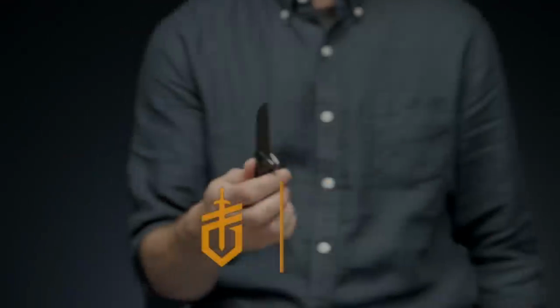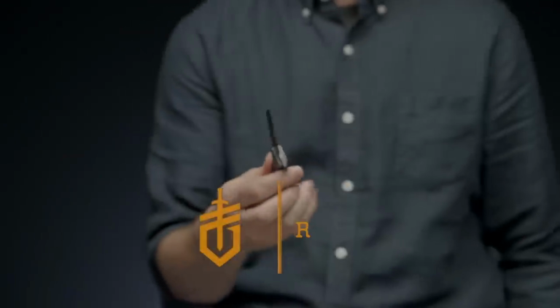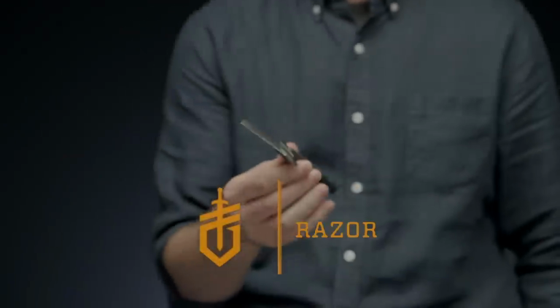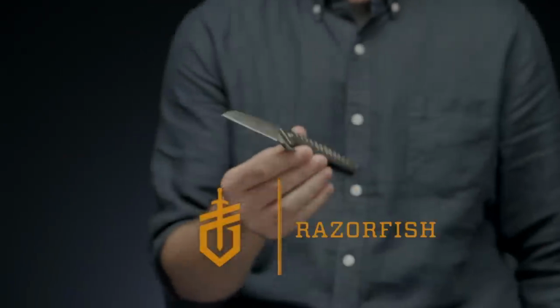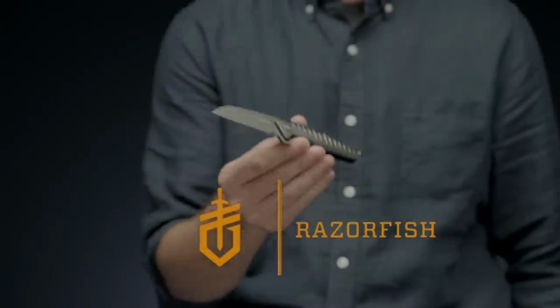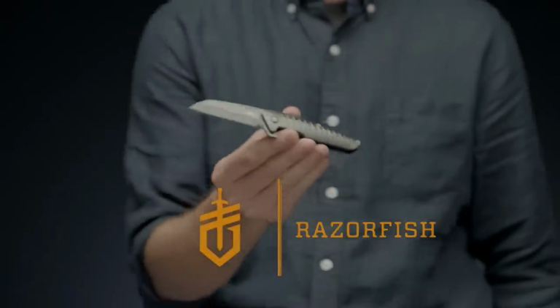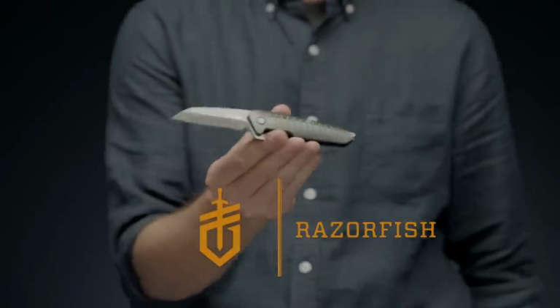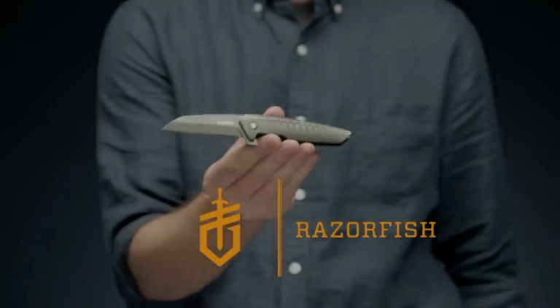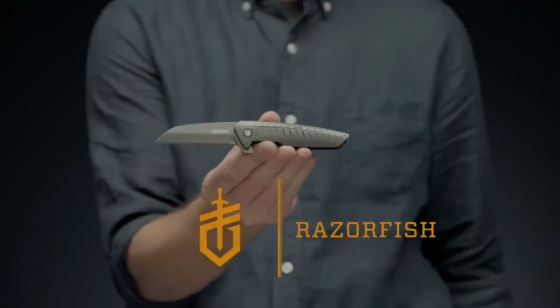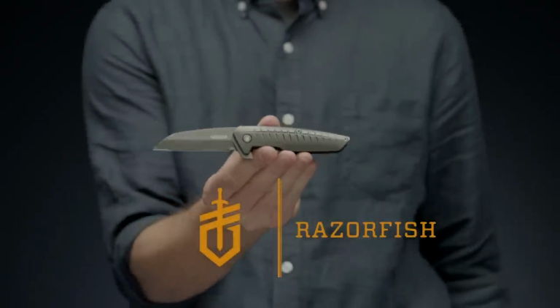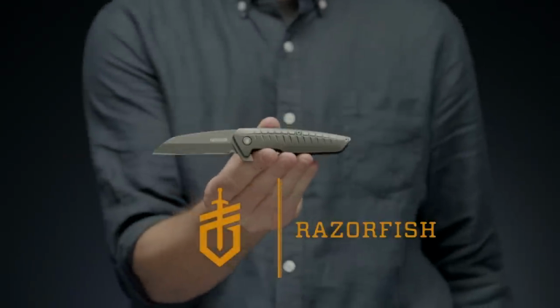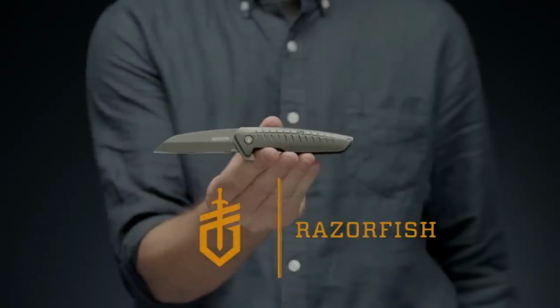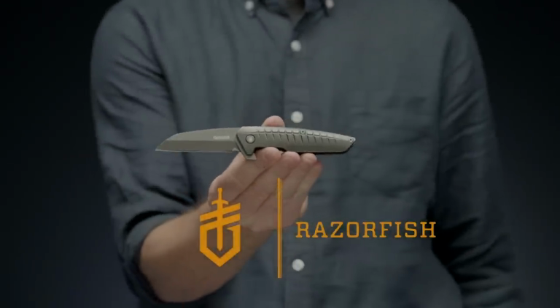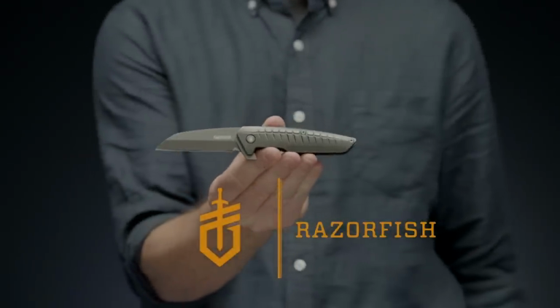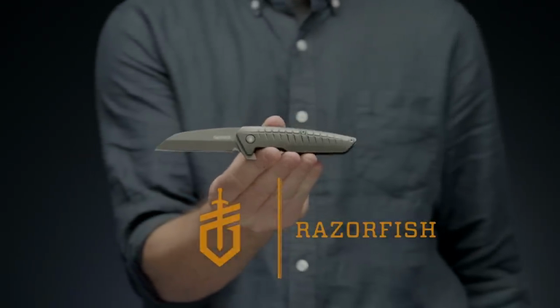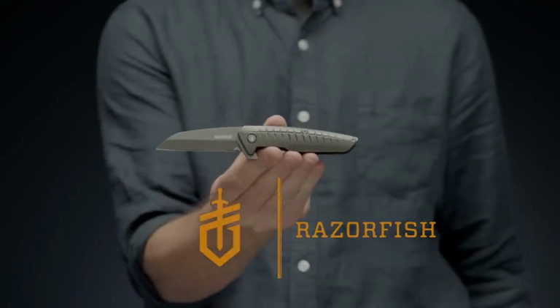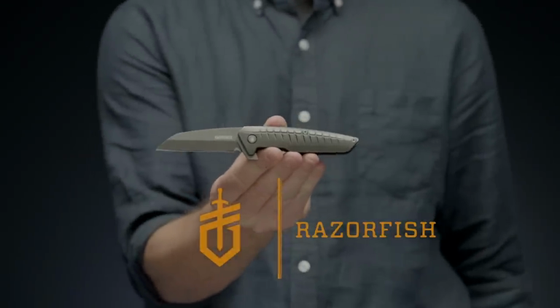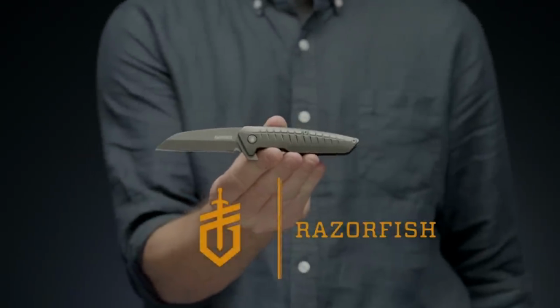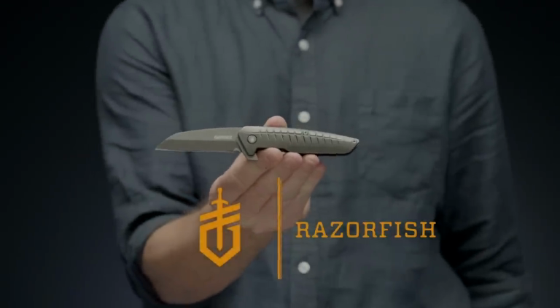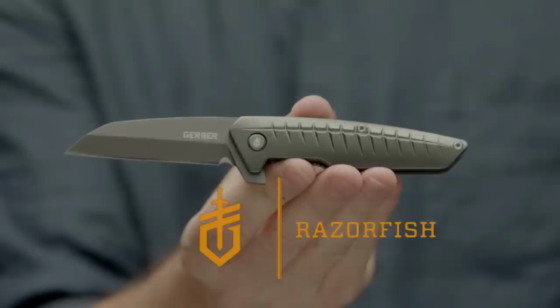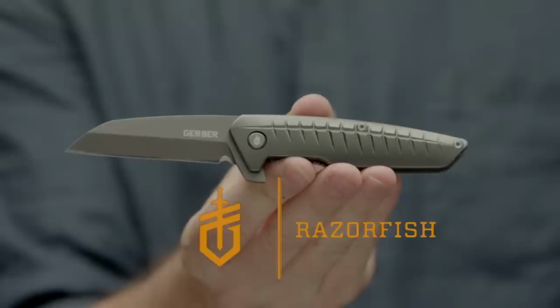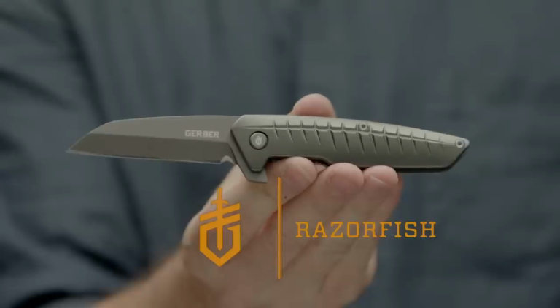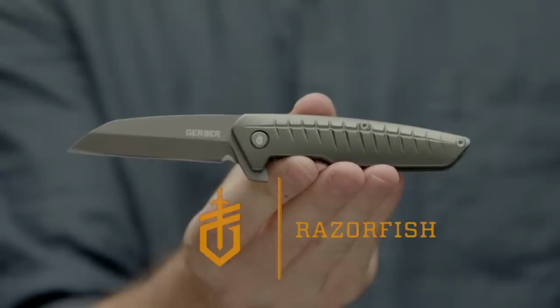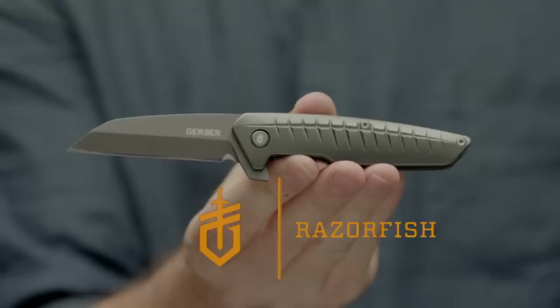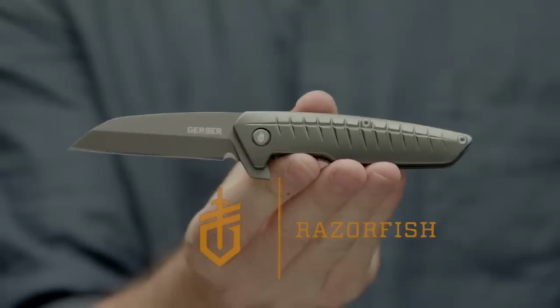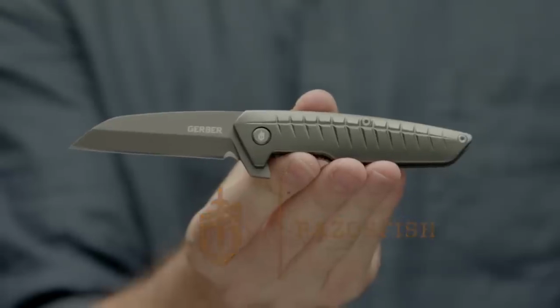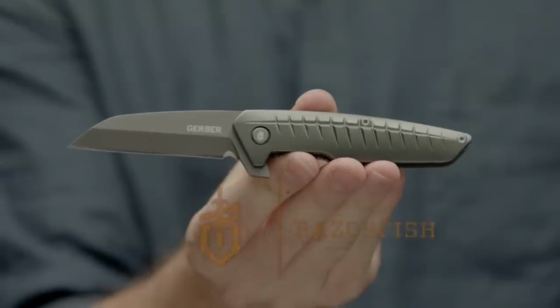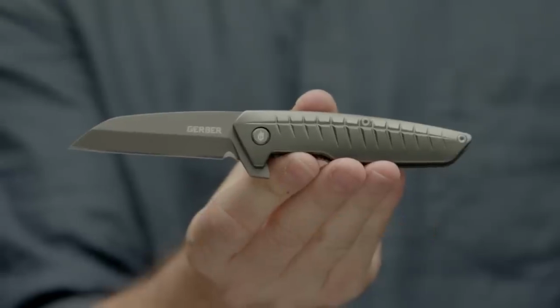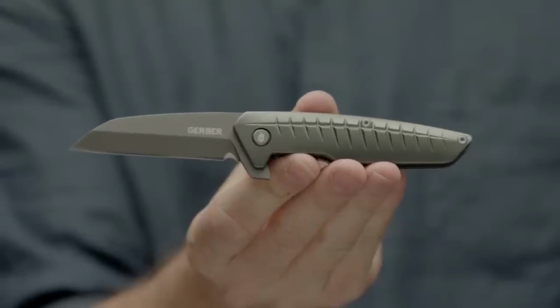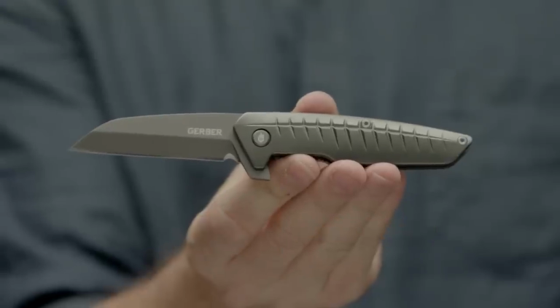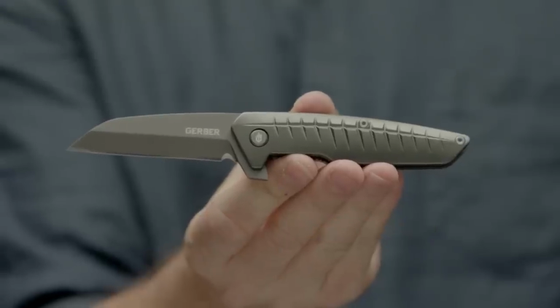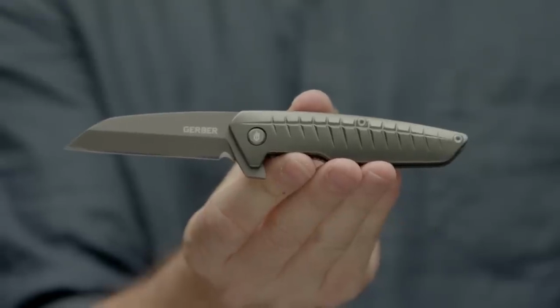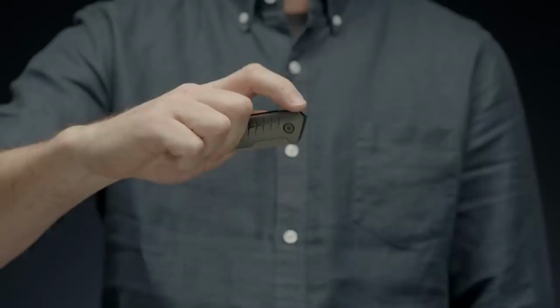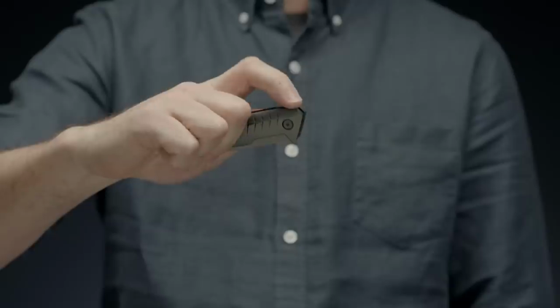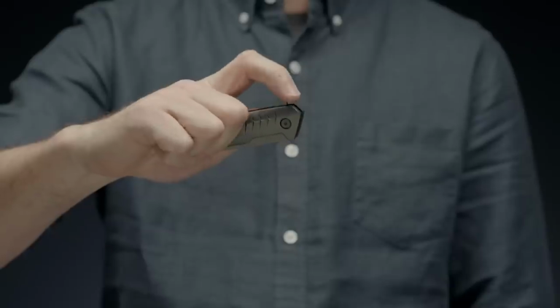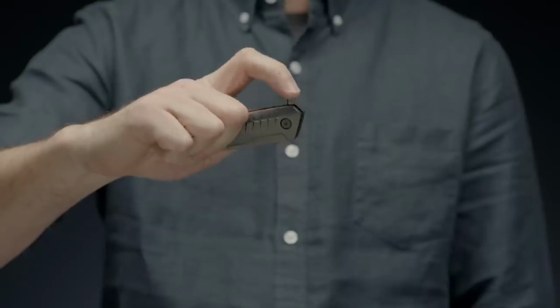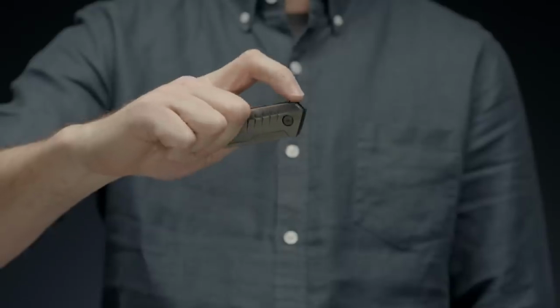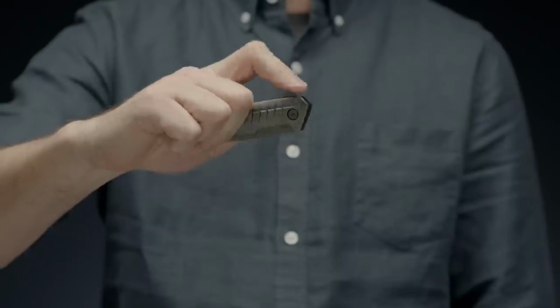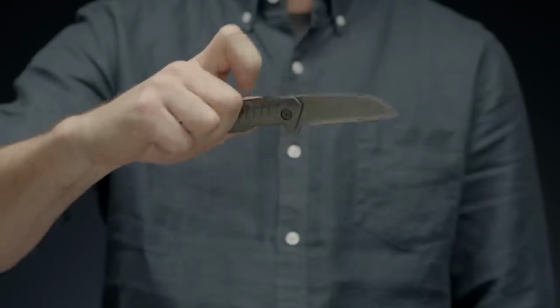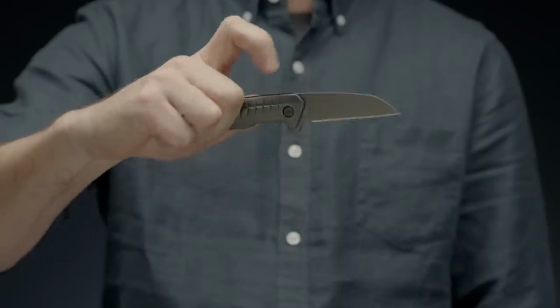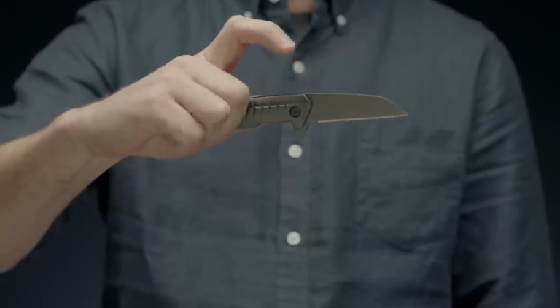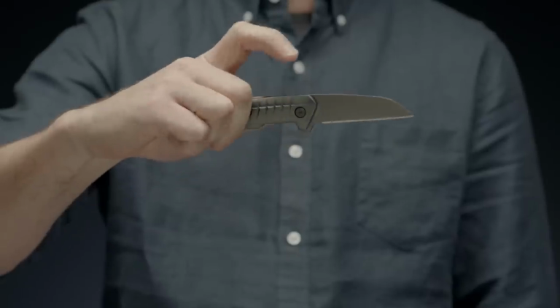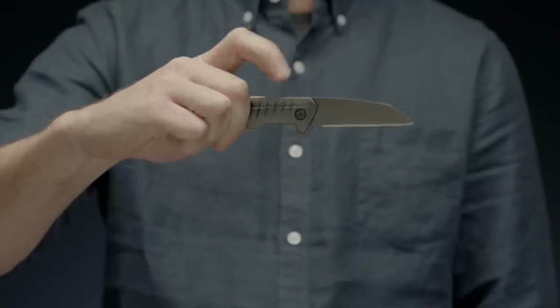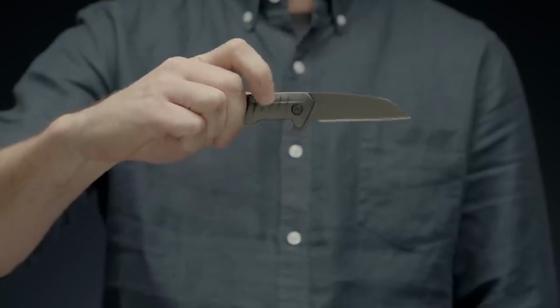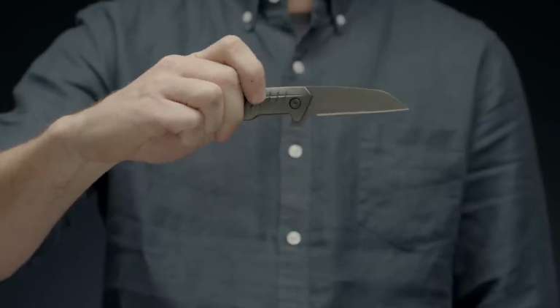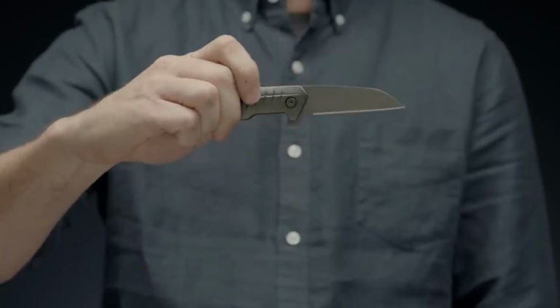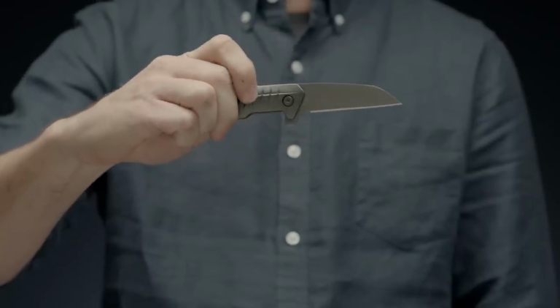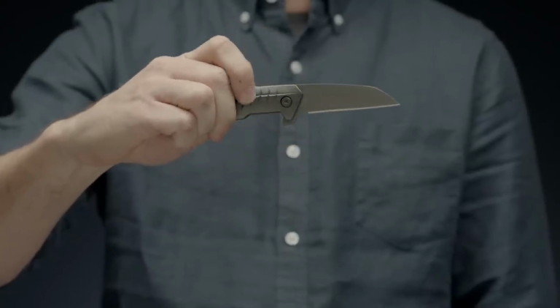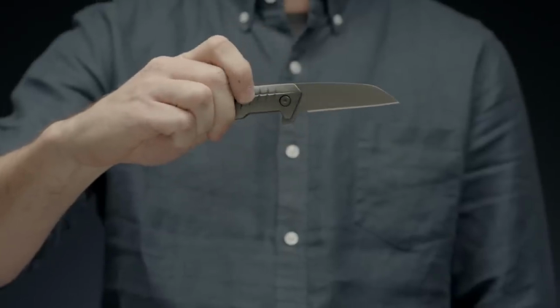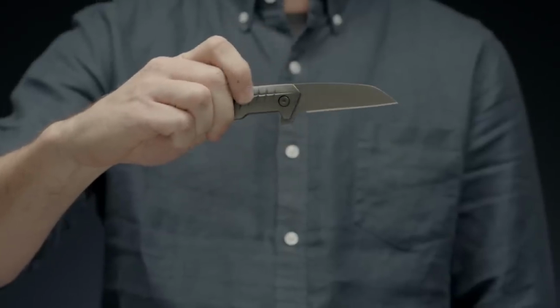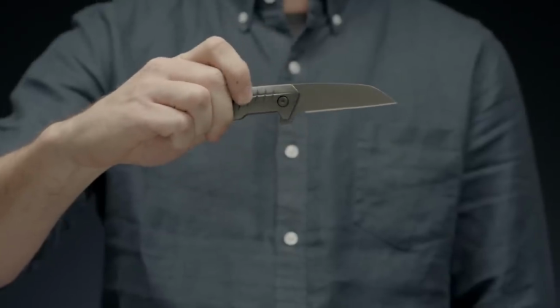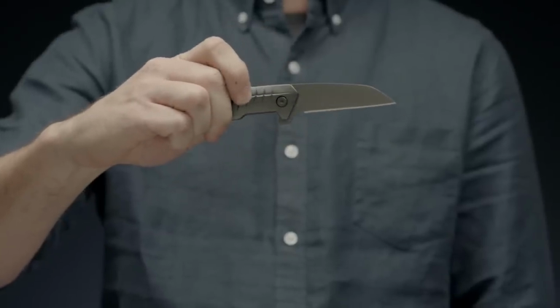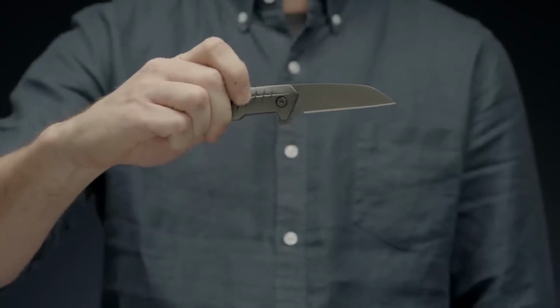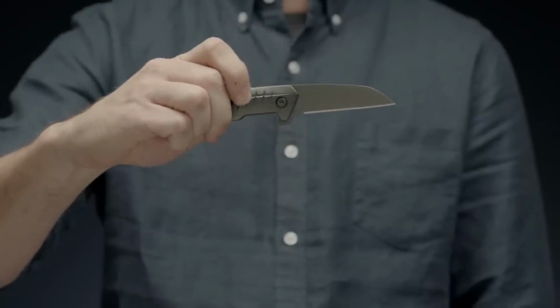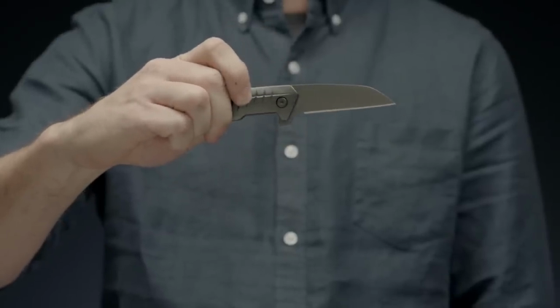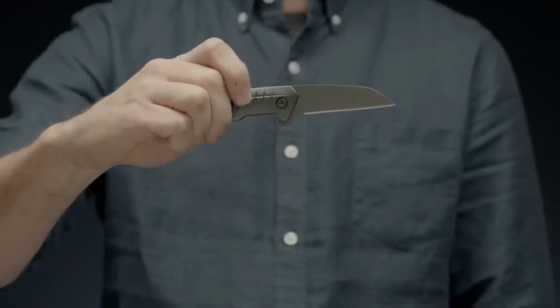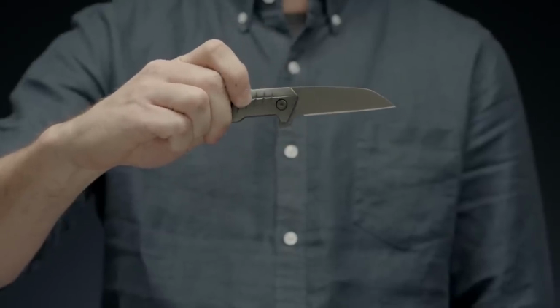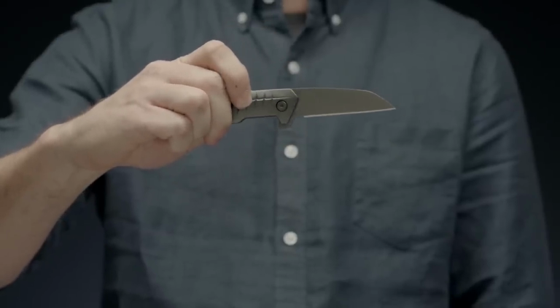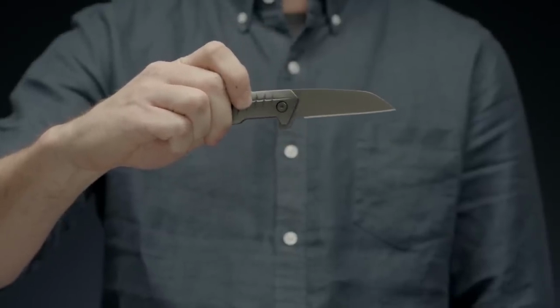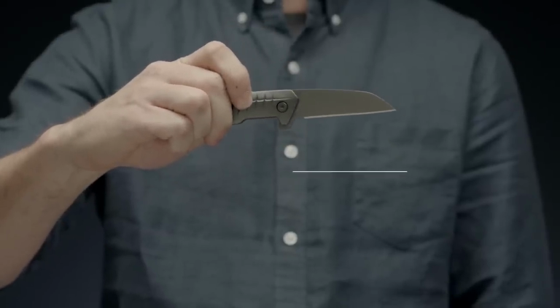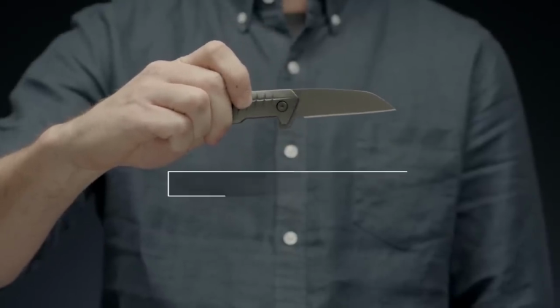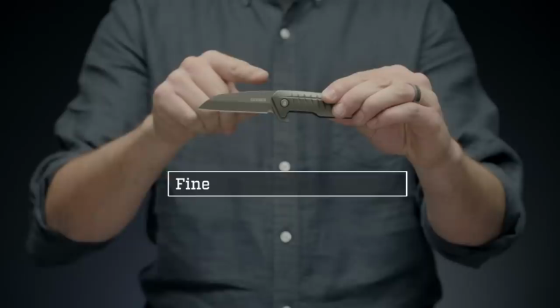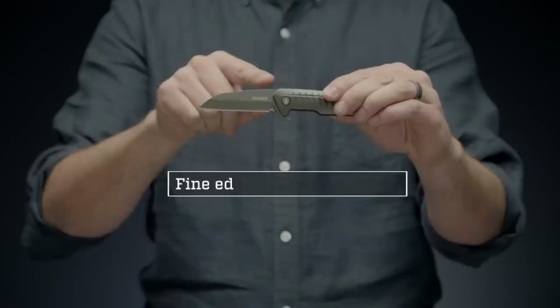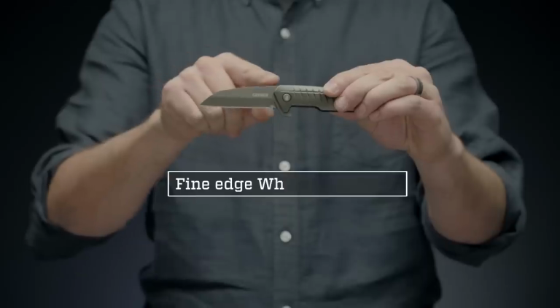This is the Gerber Razorfish. It's a sleek finger flip opening clip folder for the modern knife enthusiast.